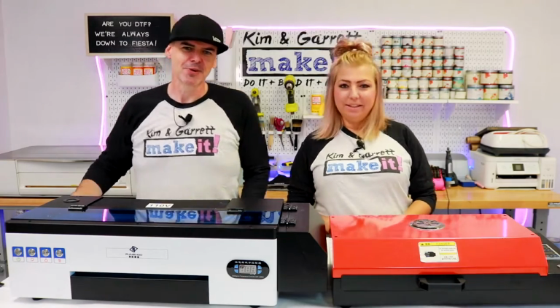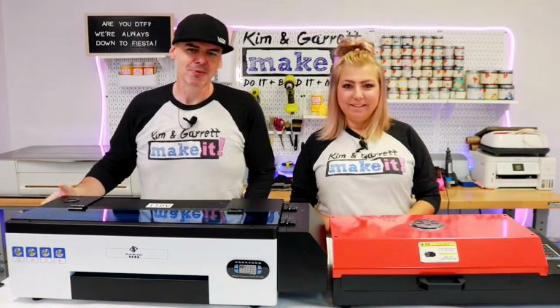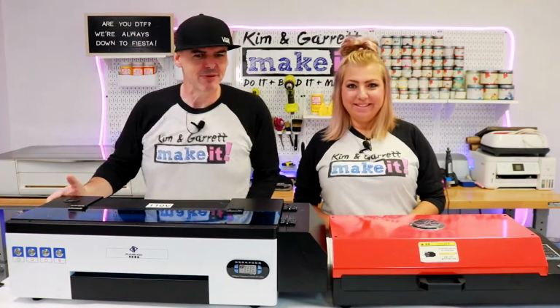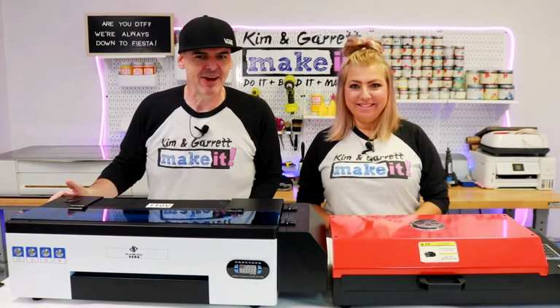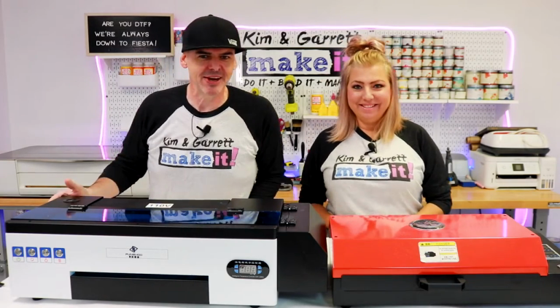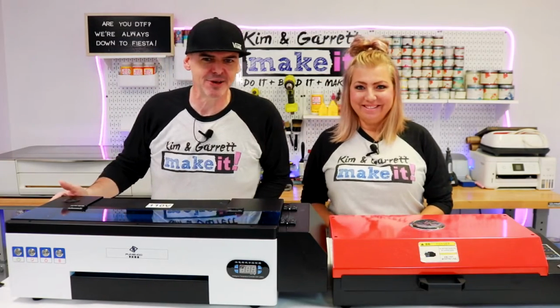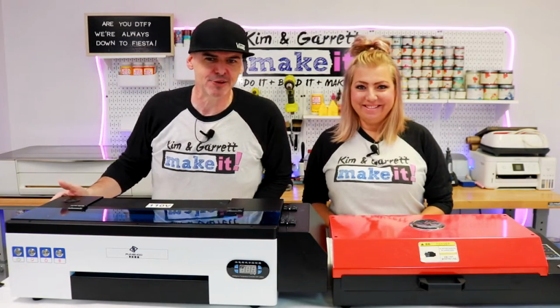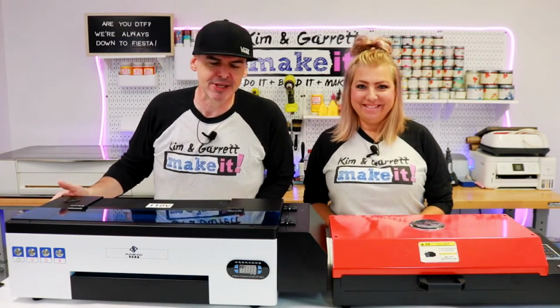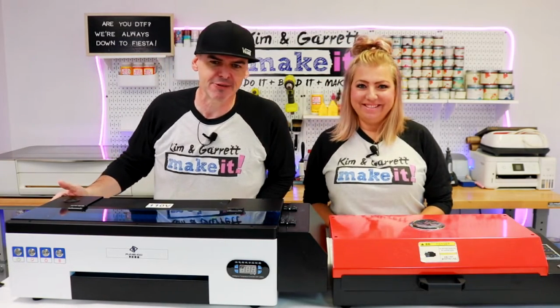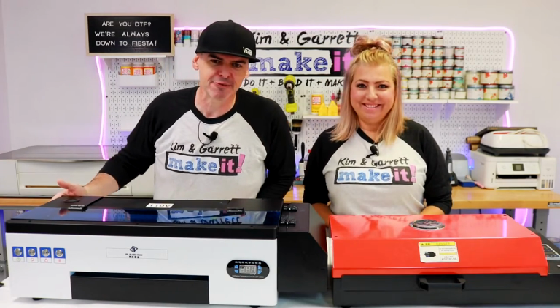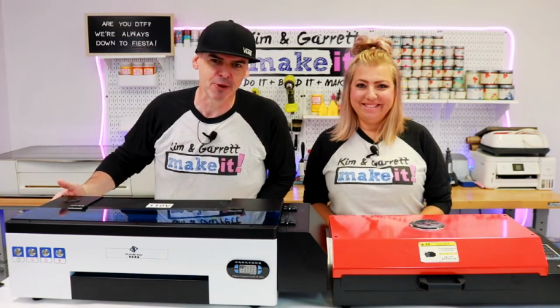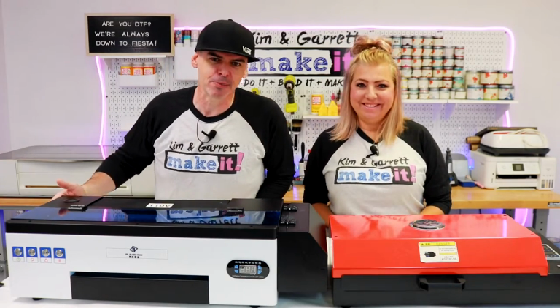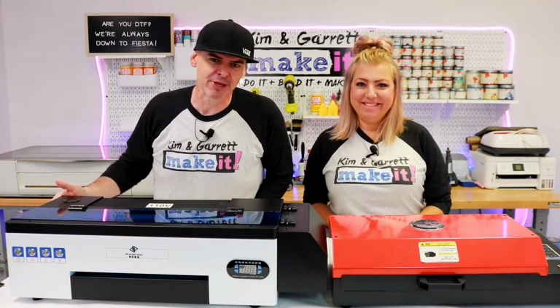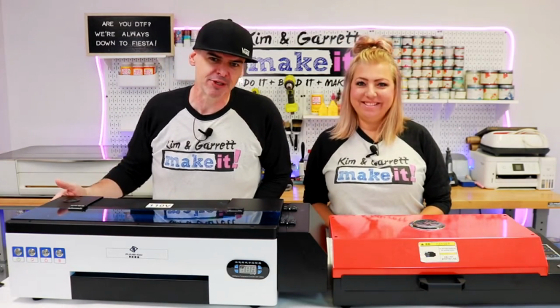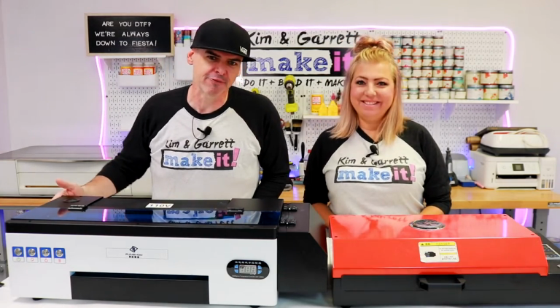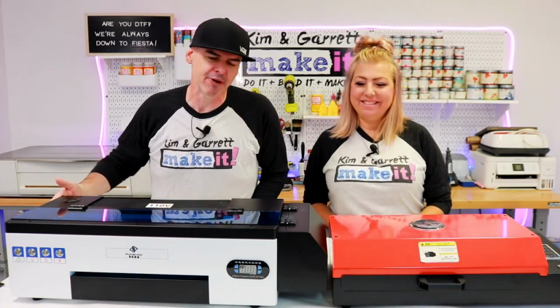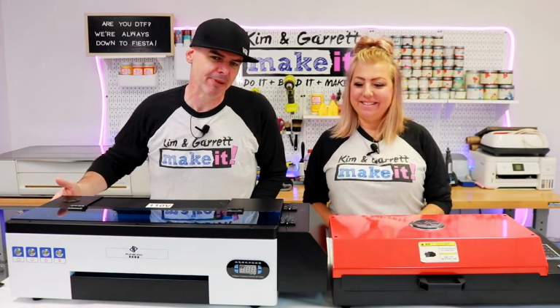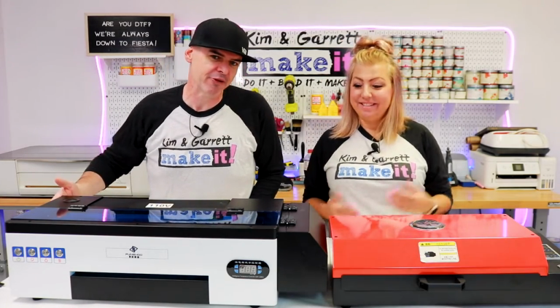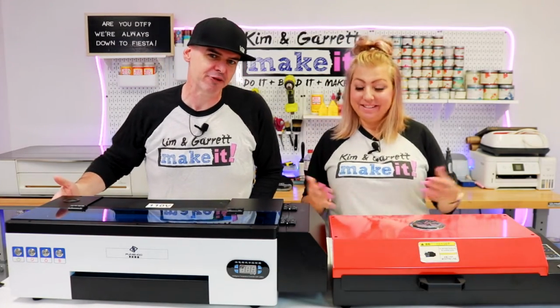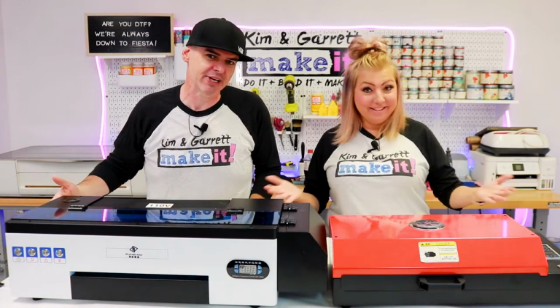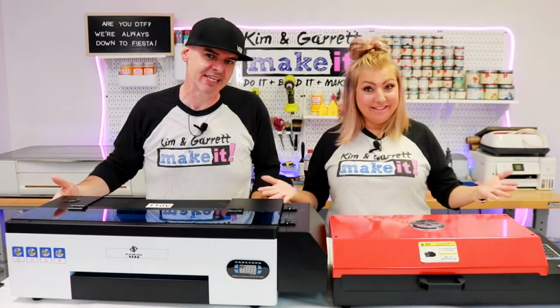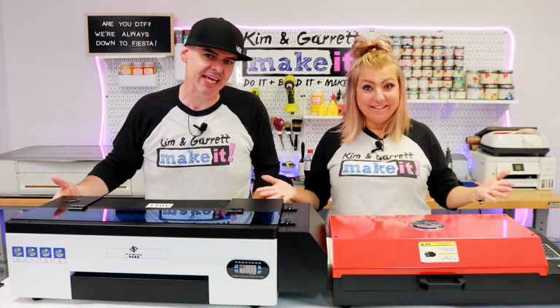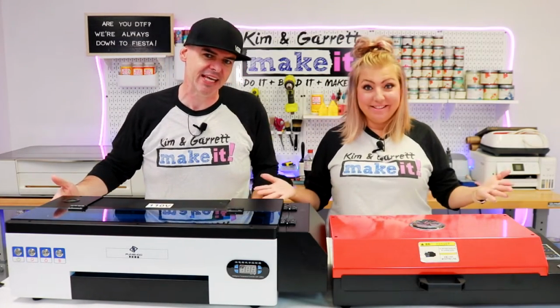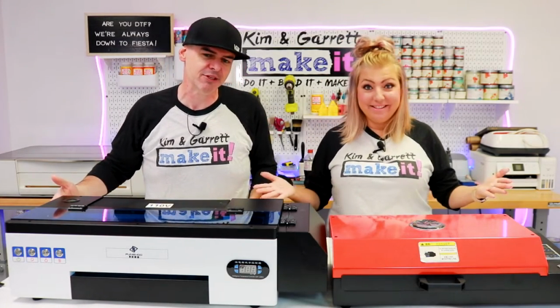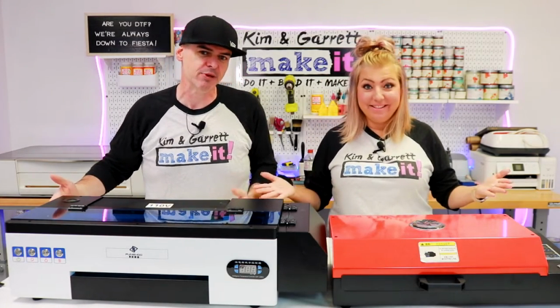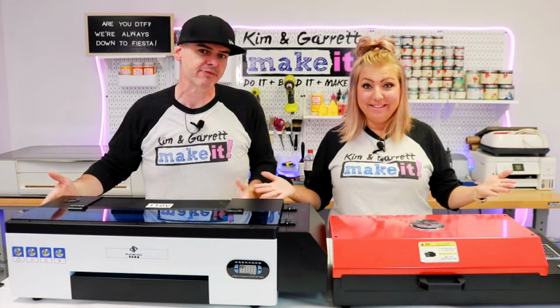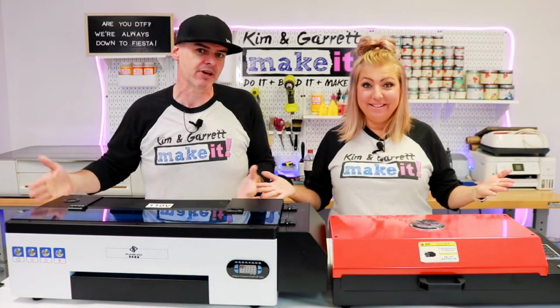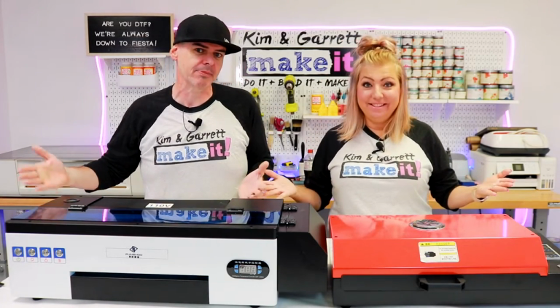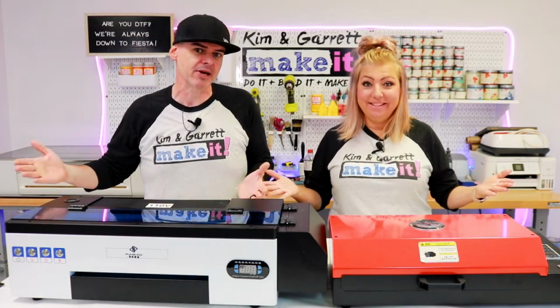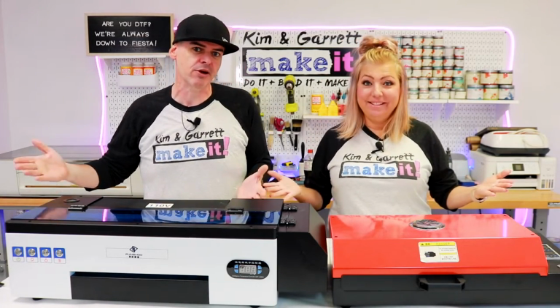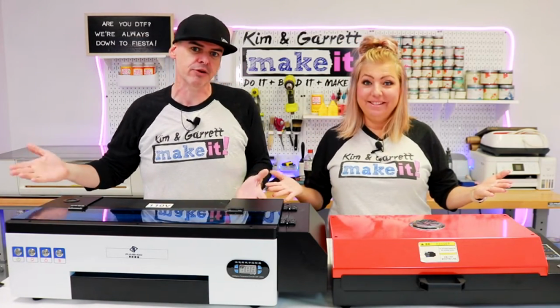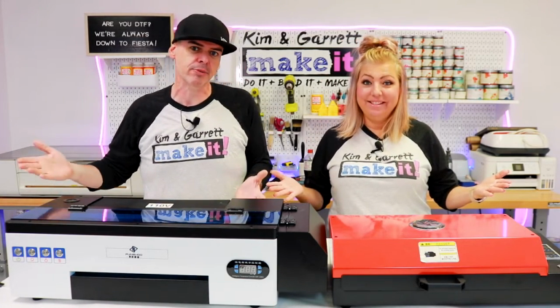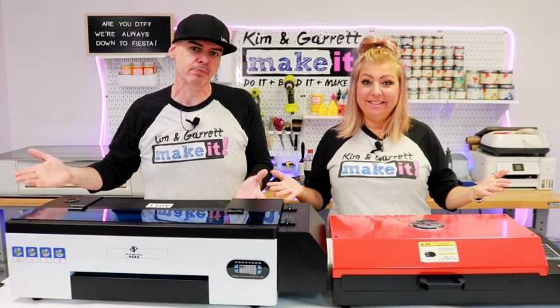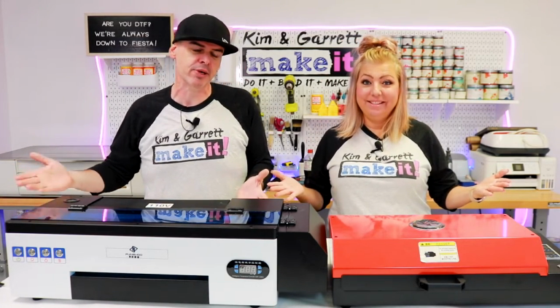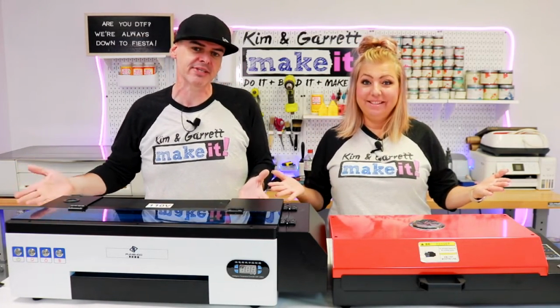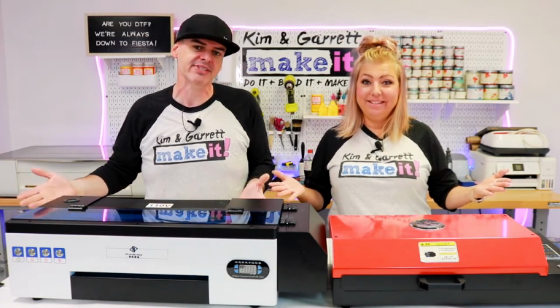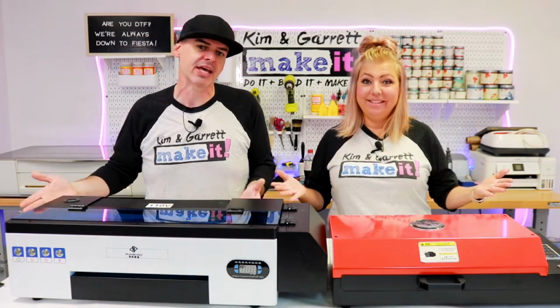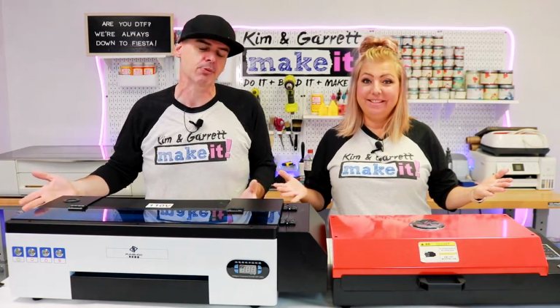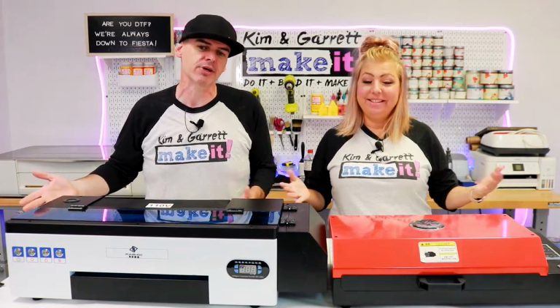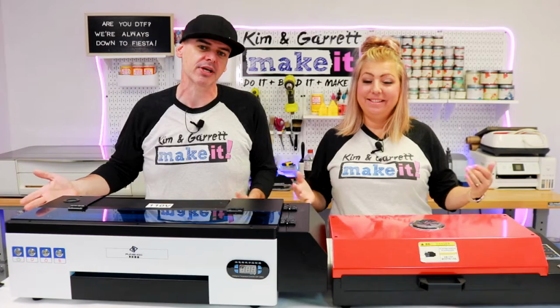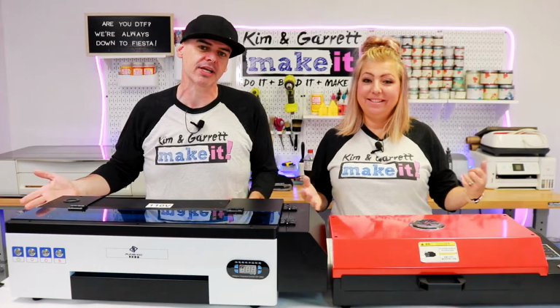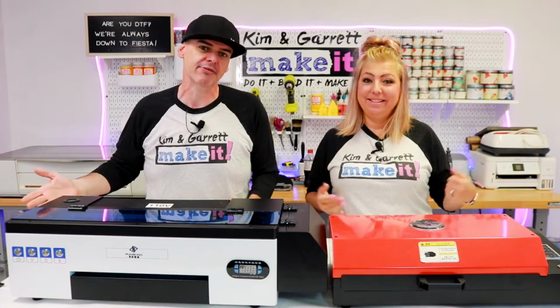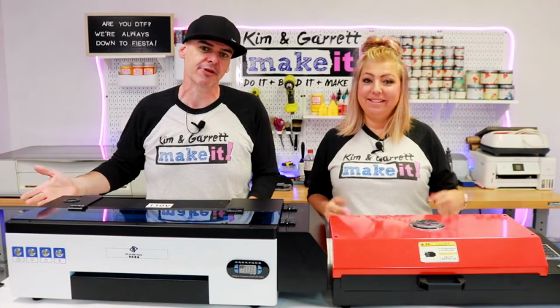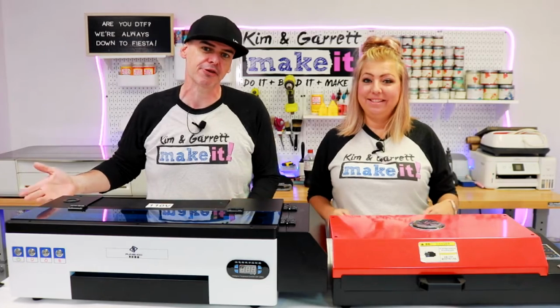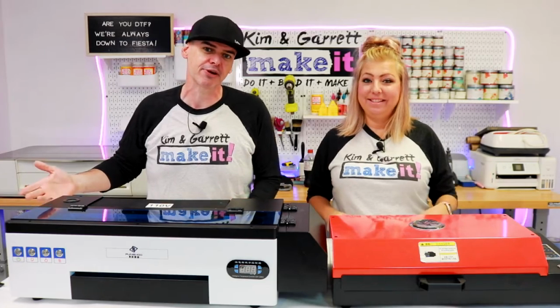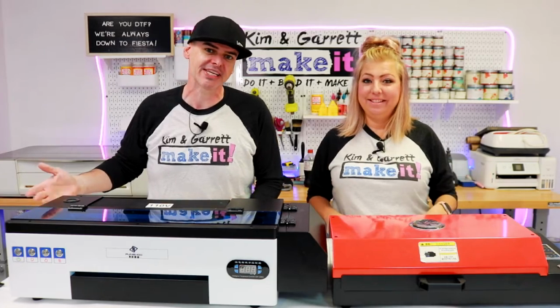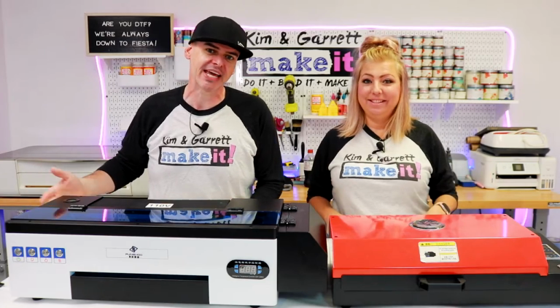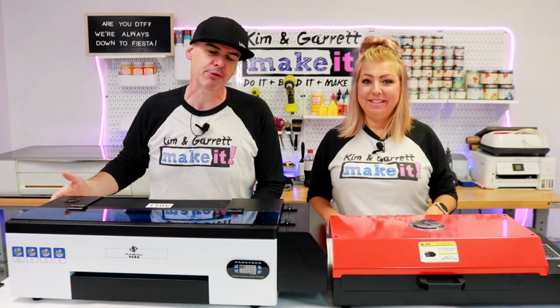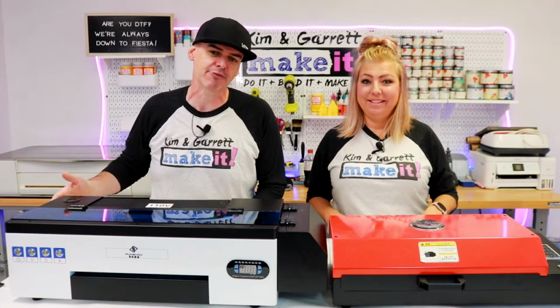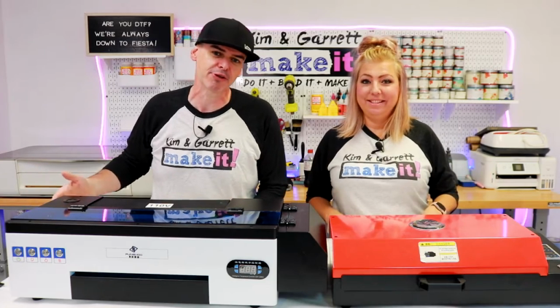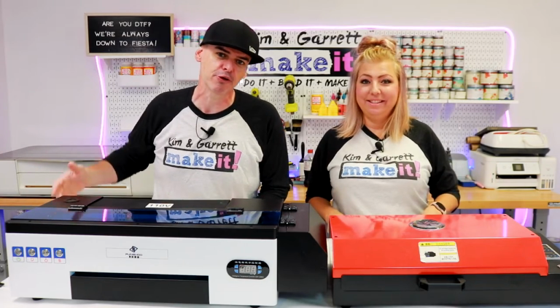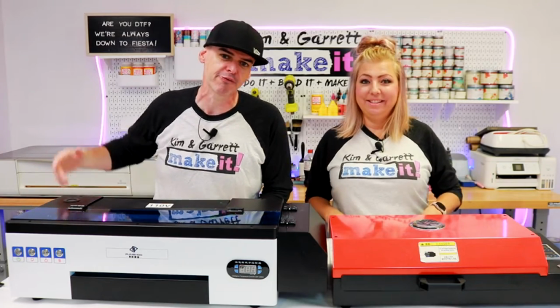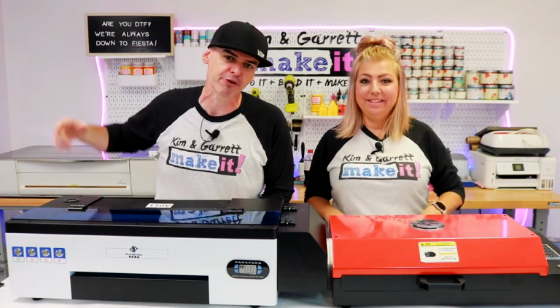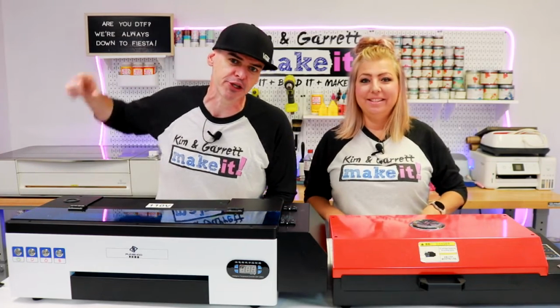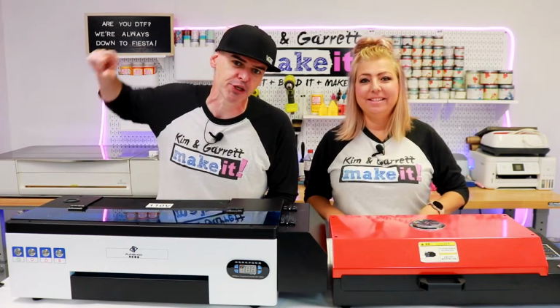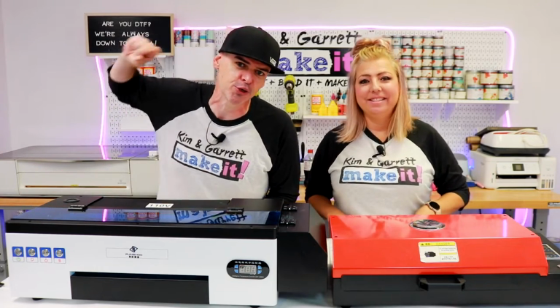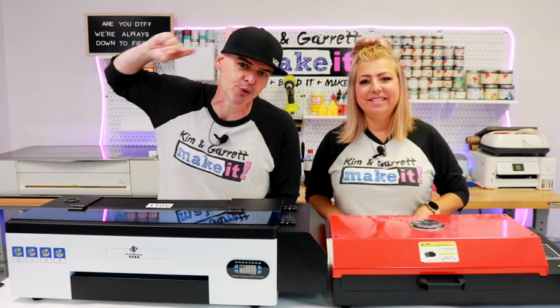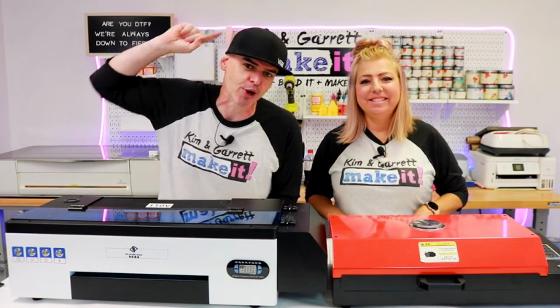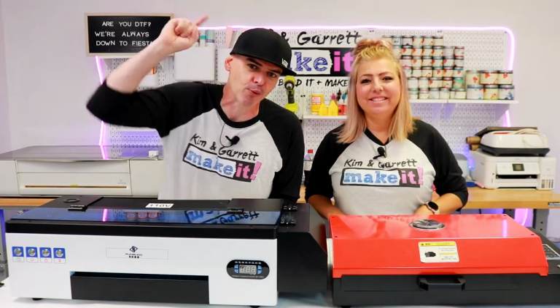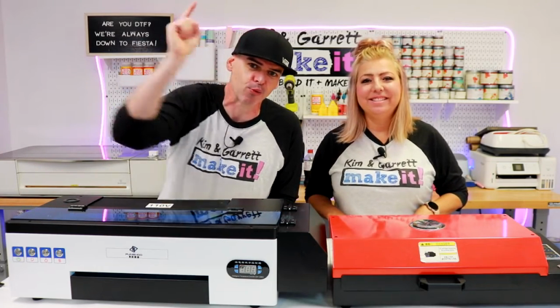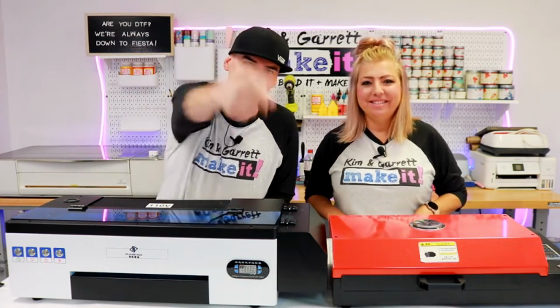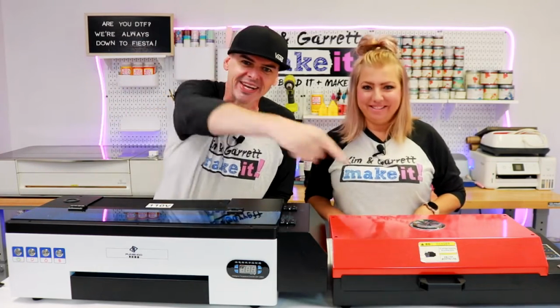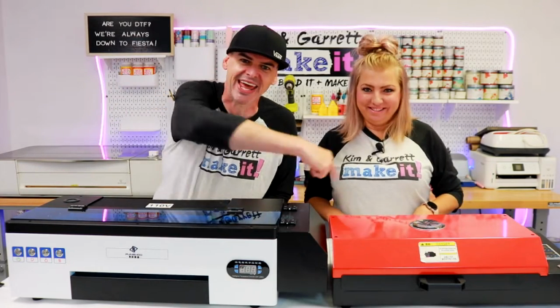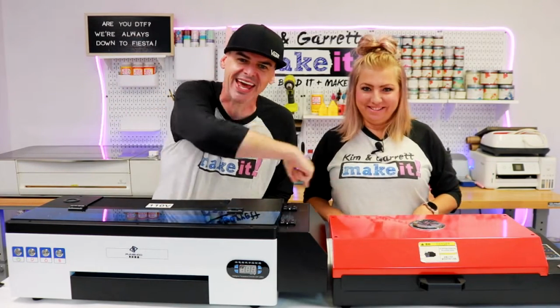We've had our direct-to-film printer for about 30 days. We've done about 100 prints, and we're going to give a 30-day review for you right now.